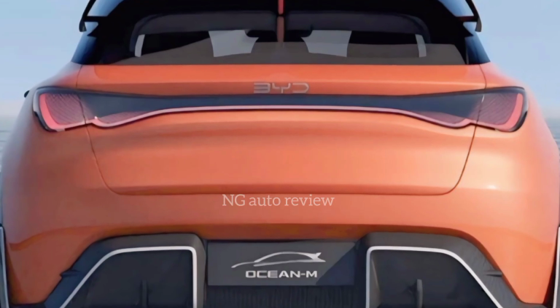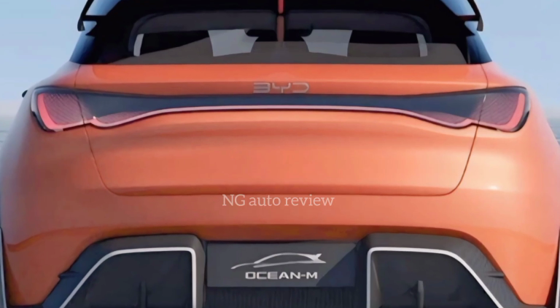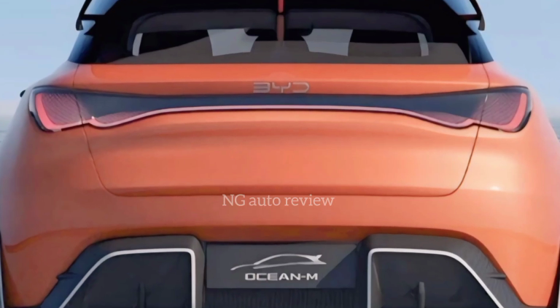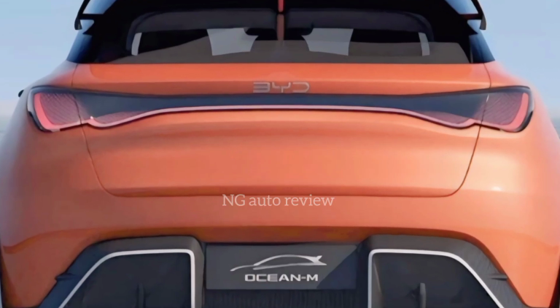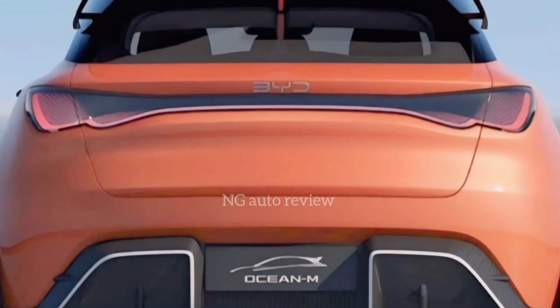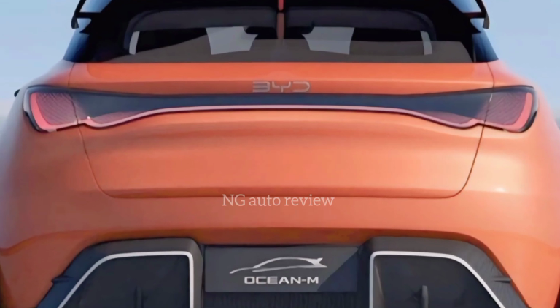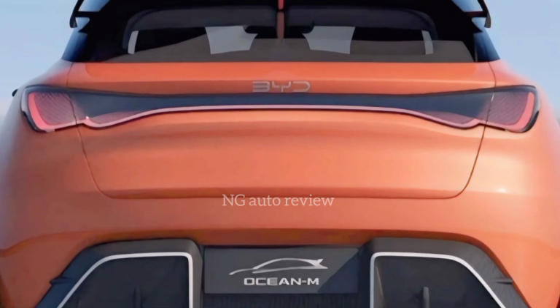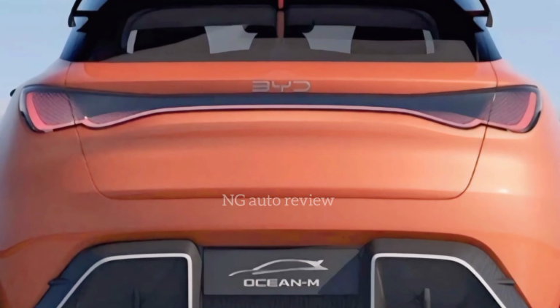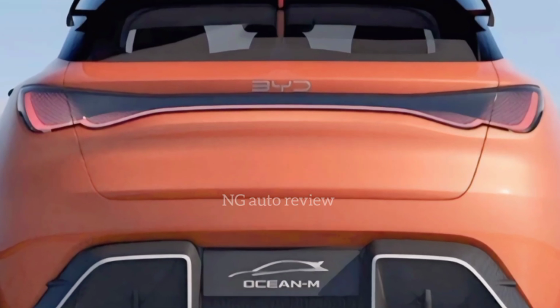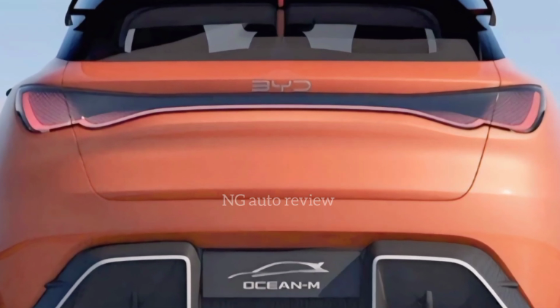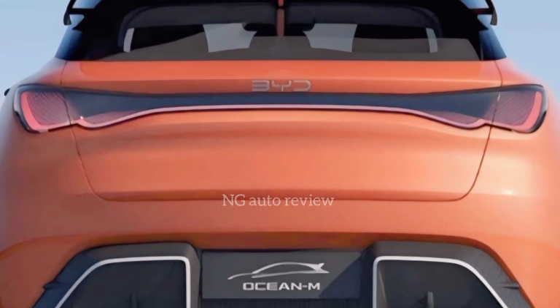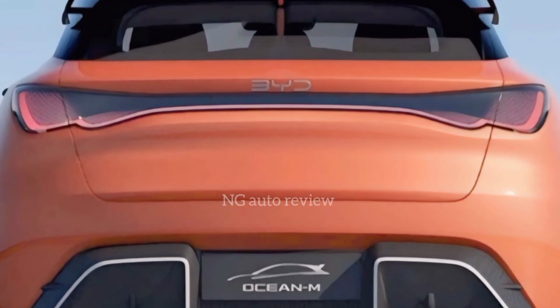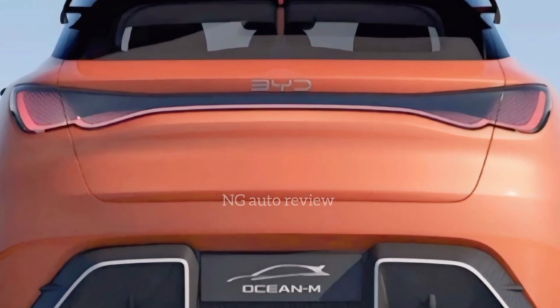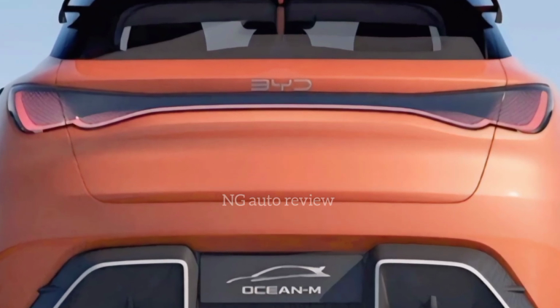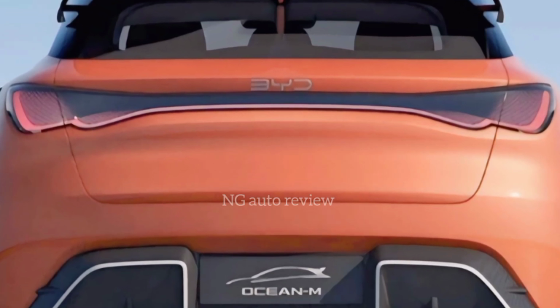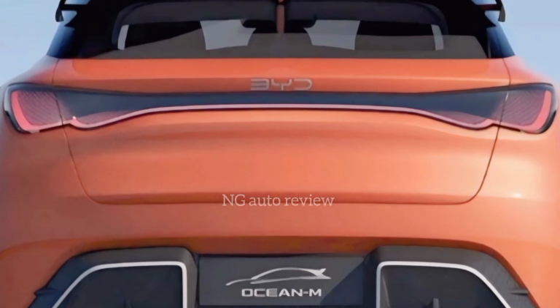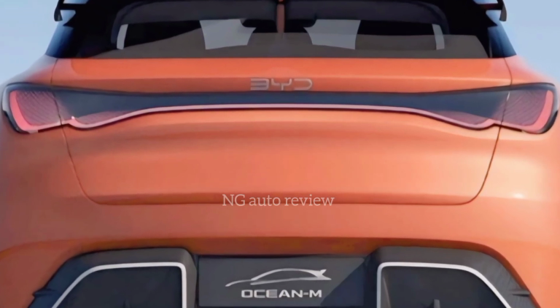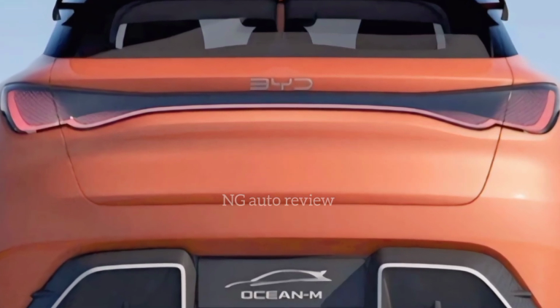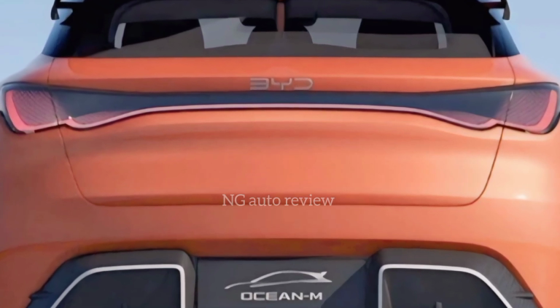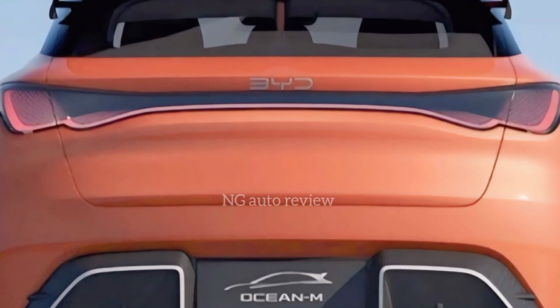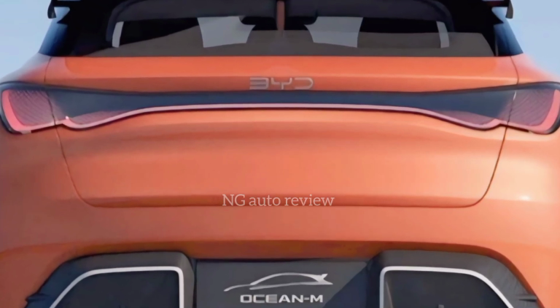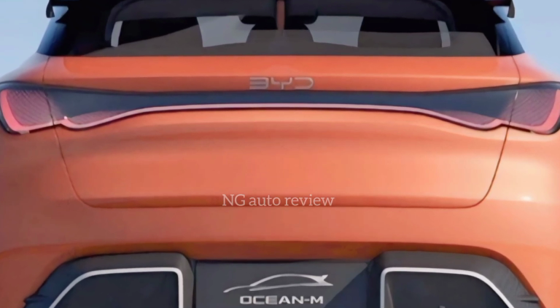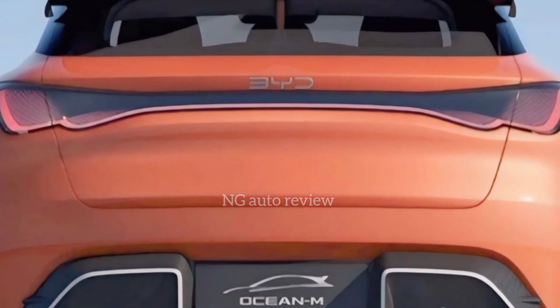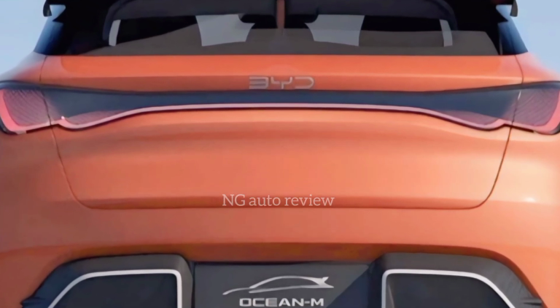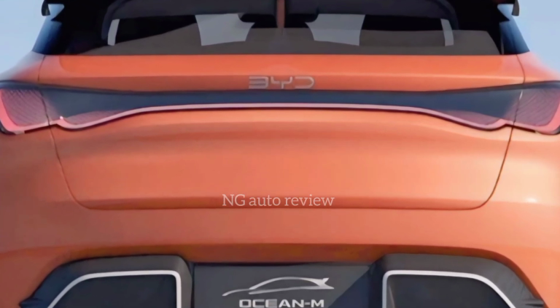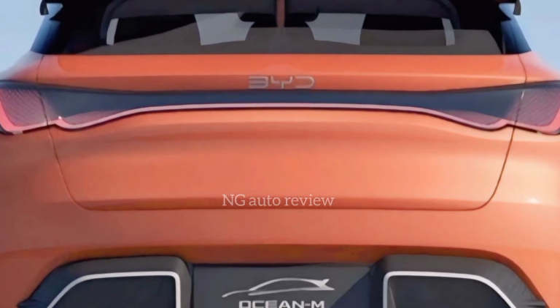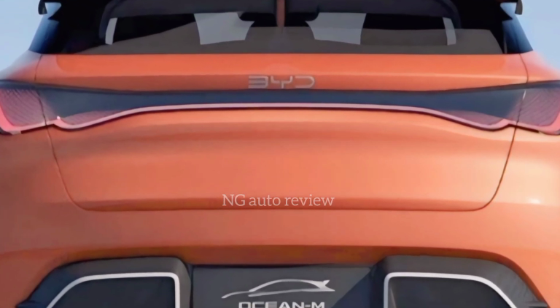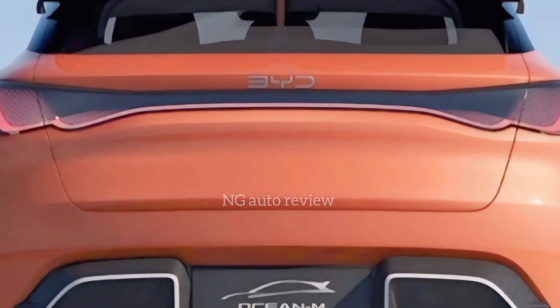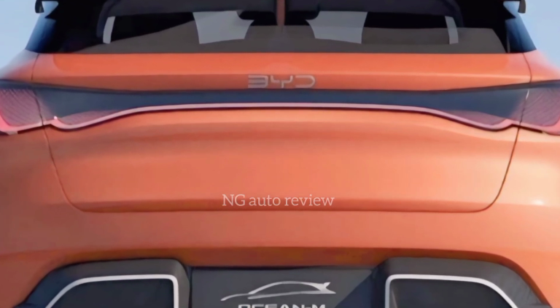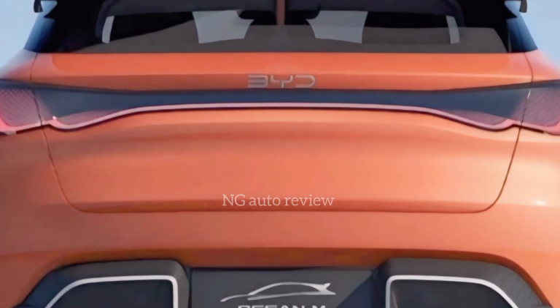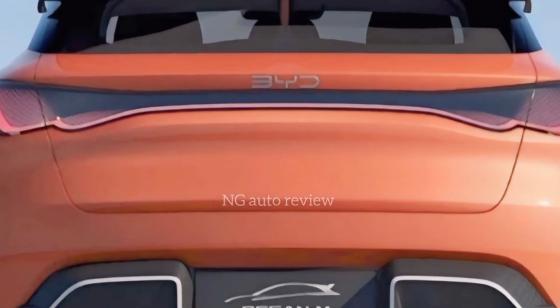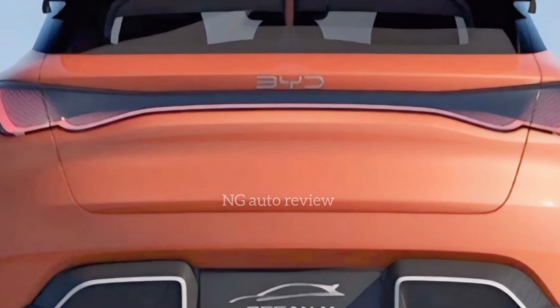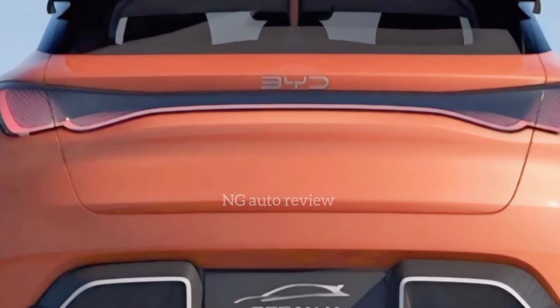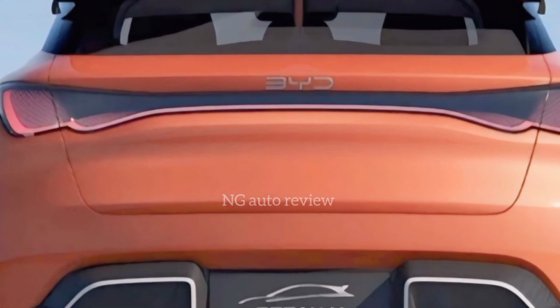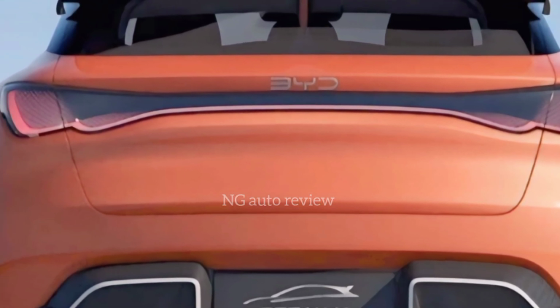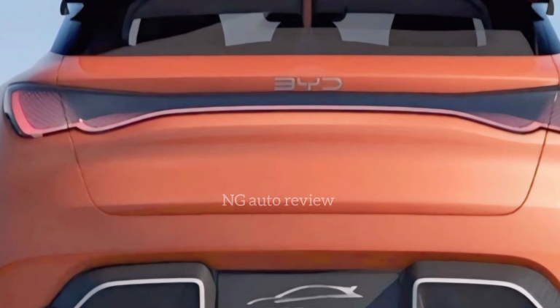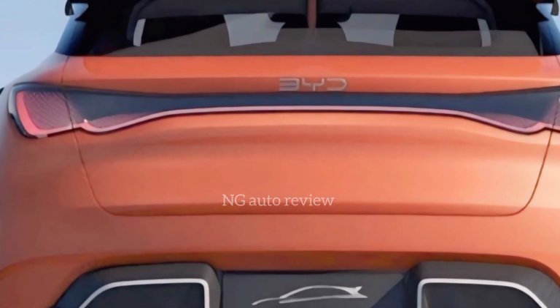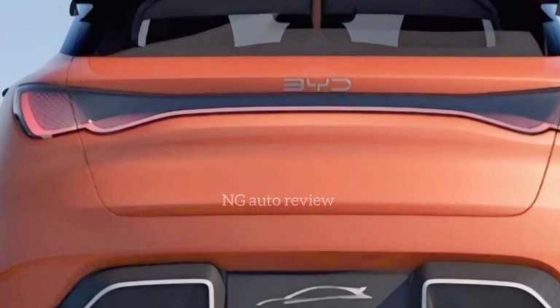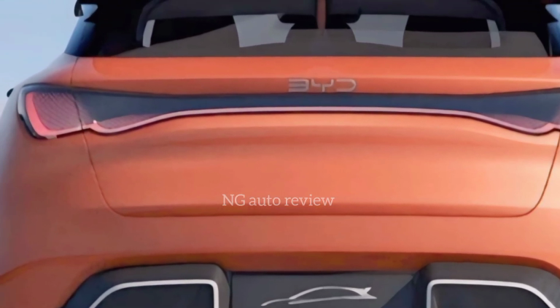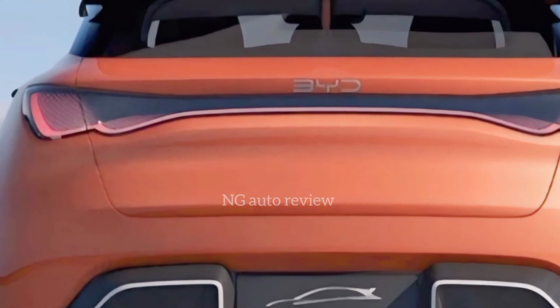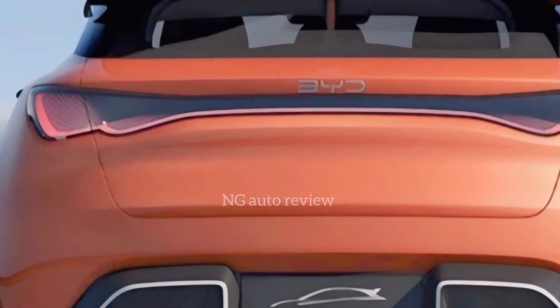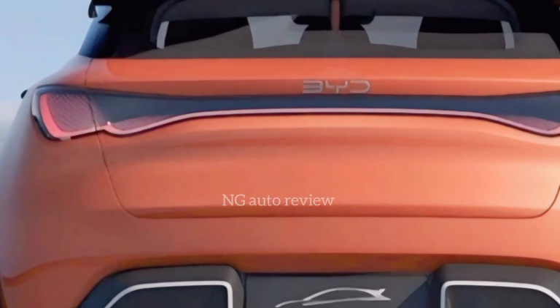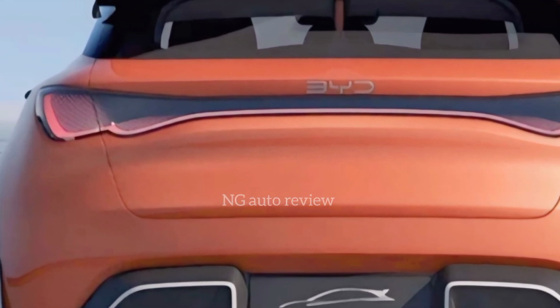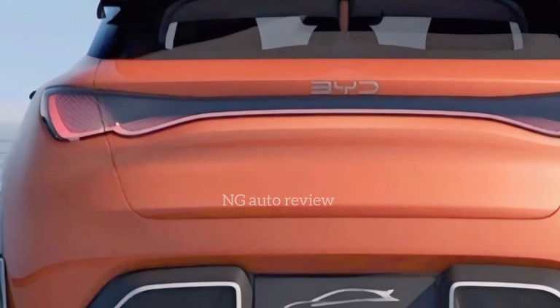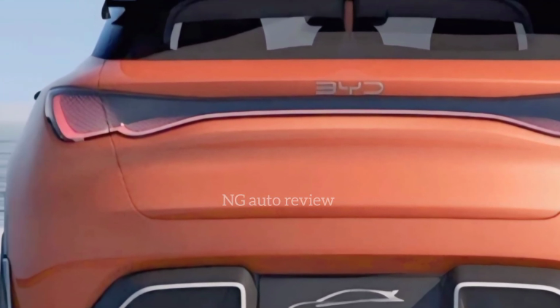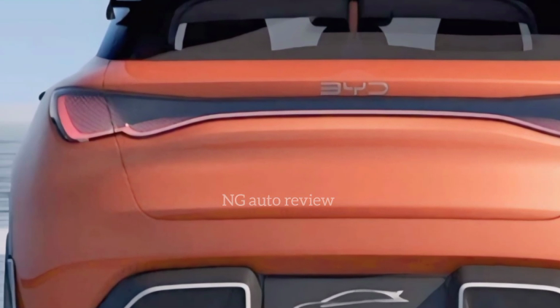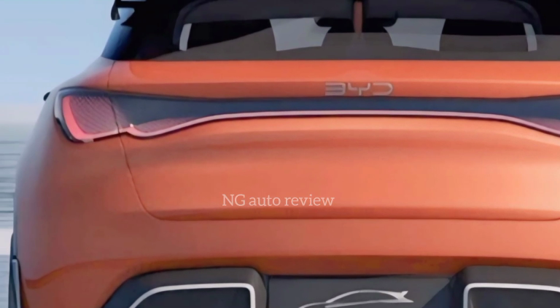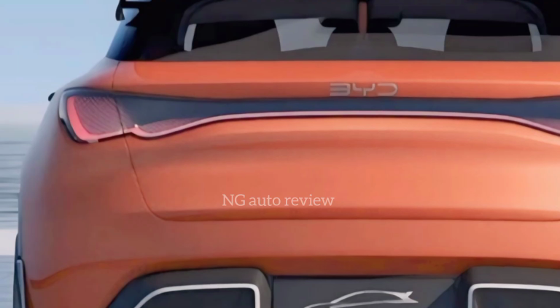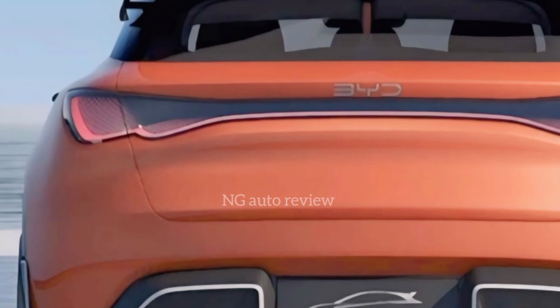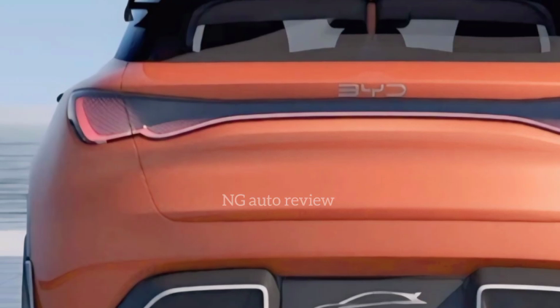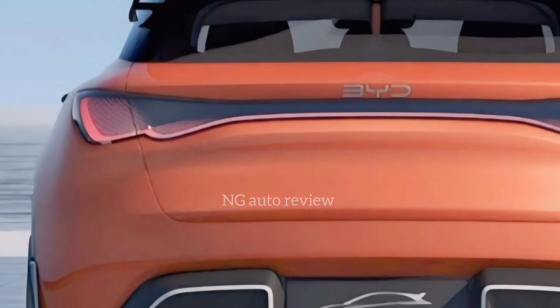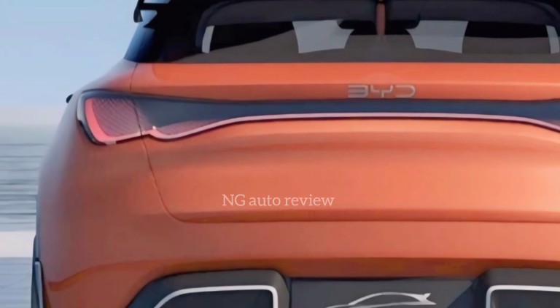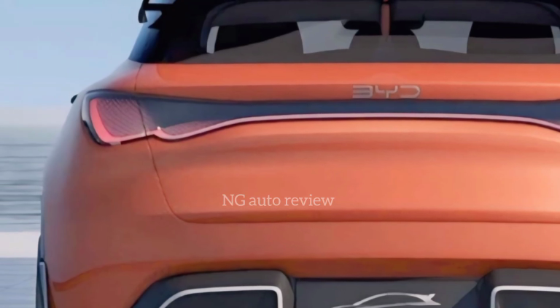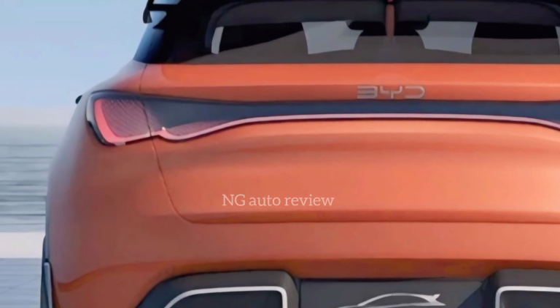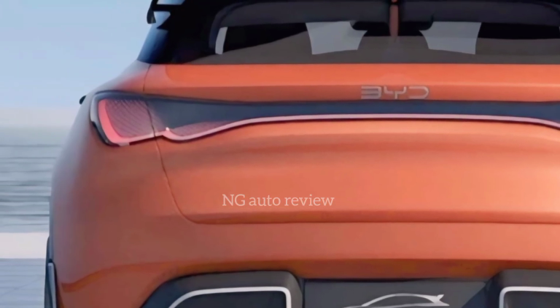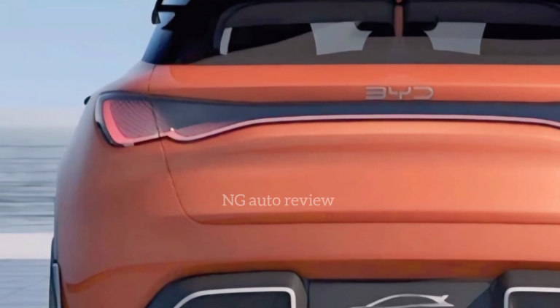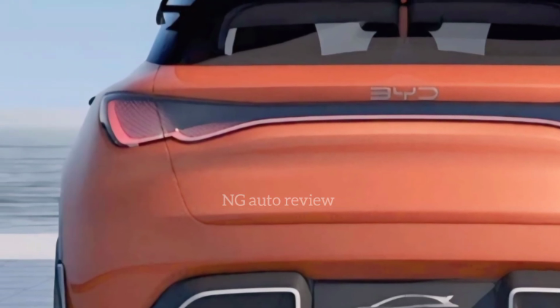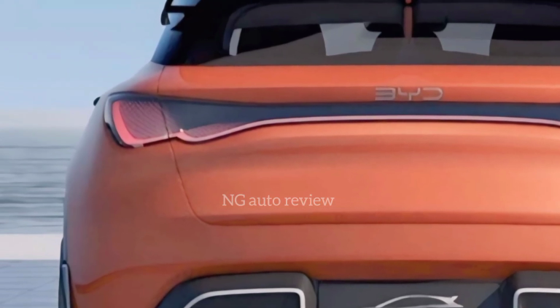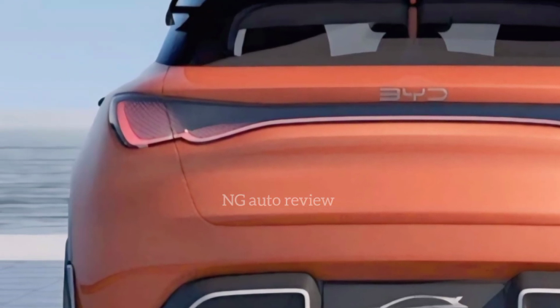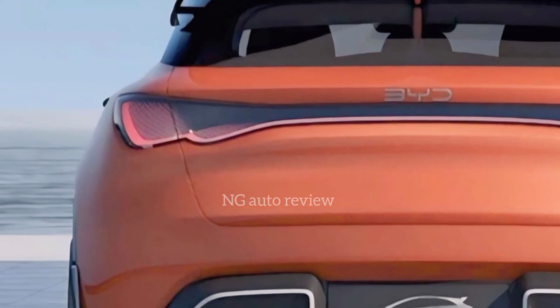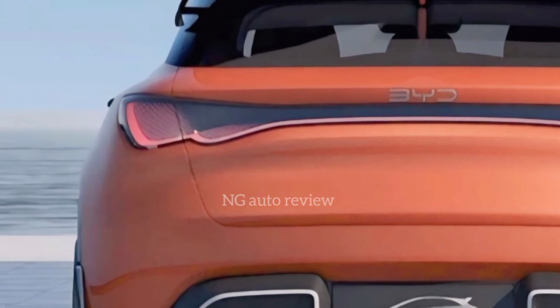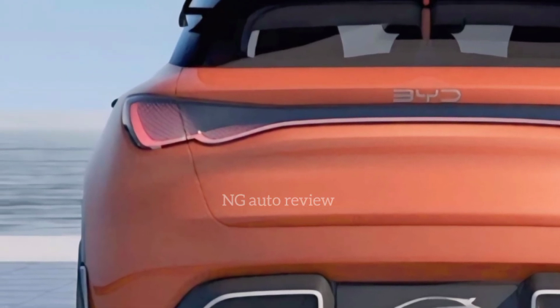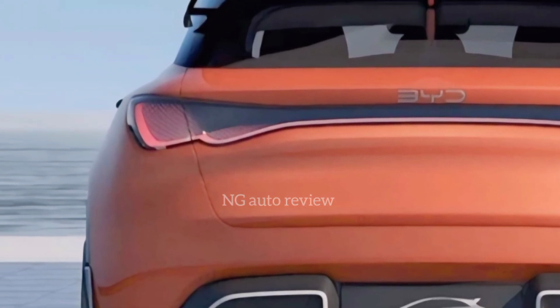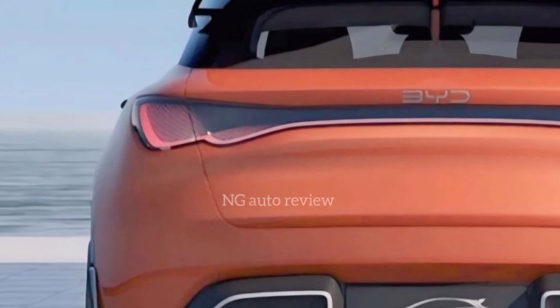The rear has a full-width LED light bar with an ocean-themed pattern, really tying into the car's name. It looks futuristic without being too extreme, which will appeal to a wide range of buyers.